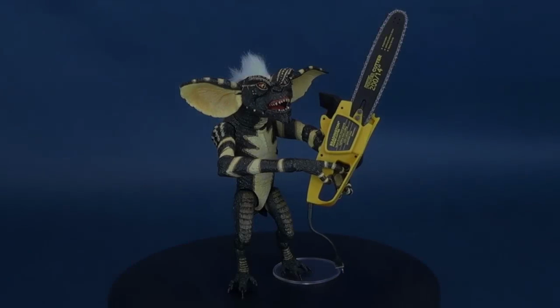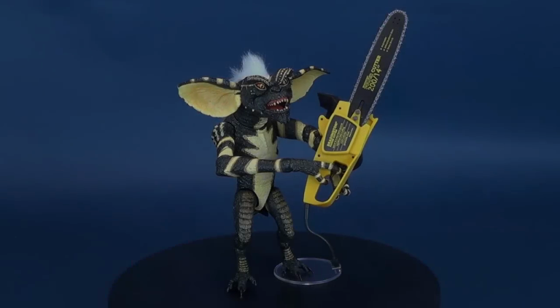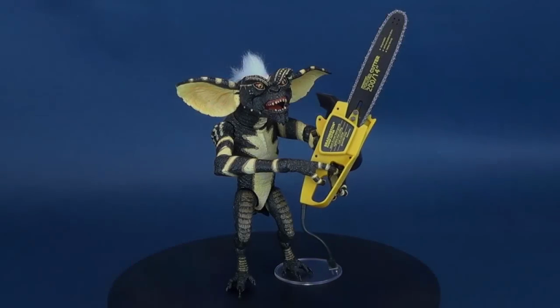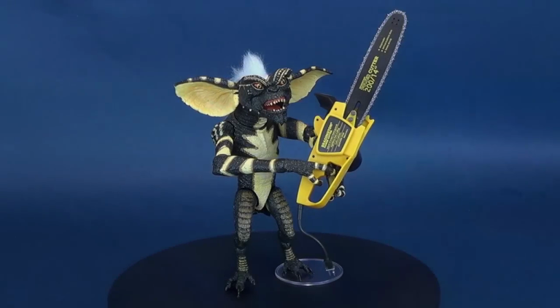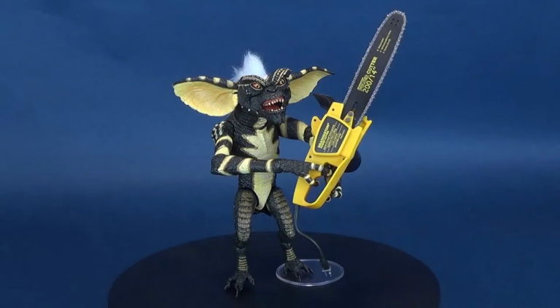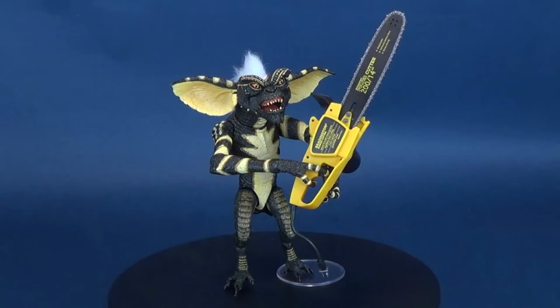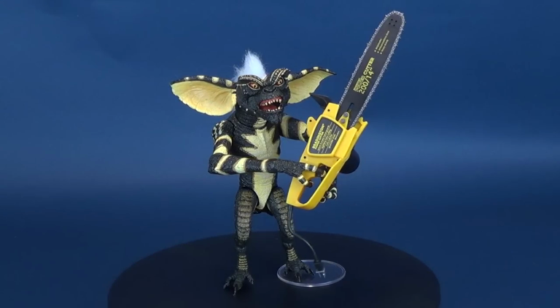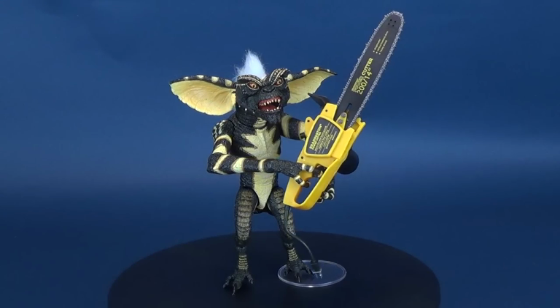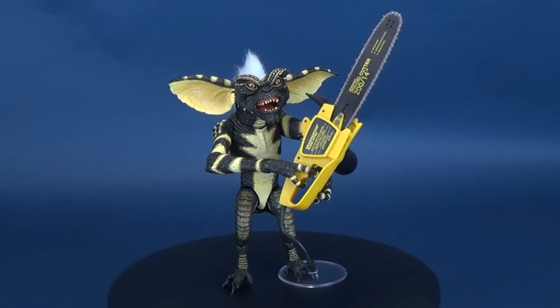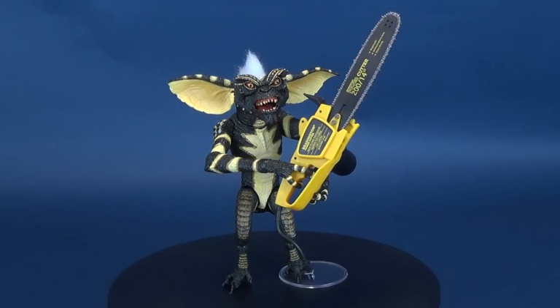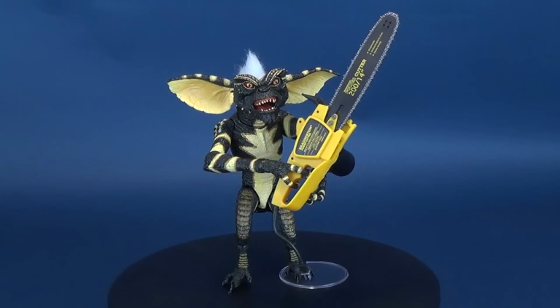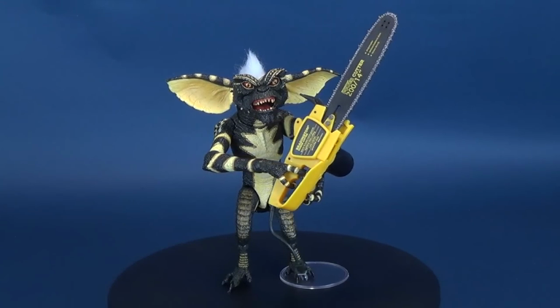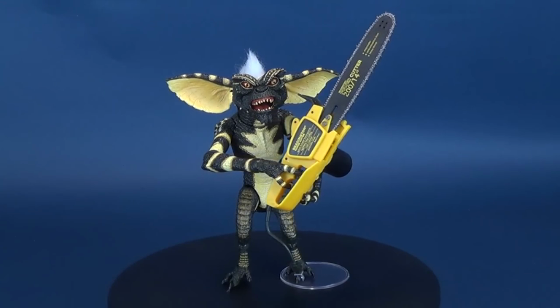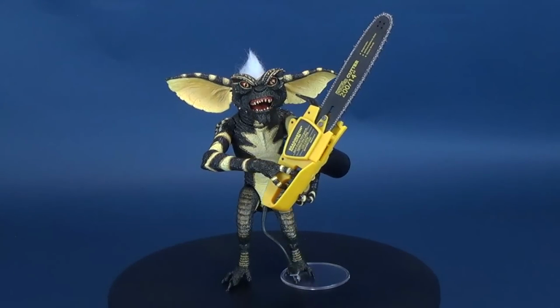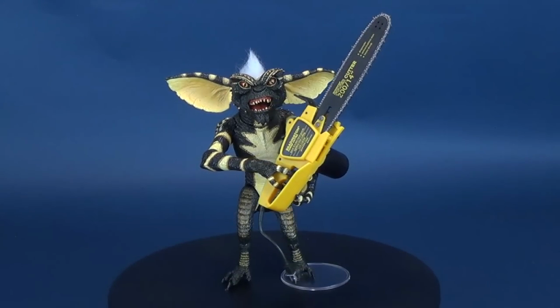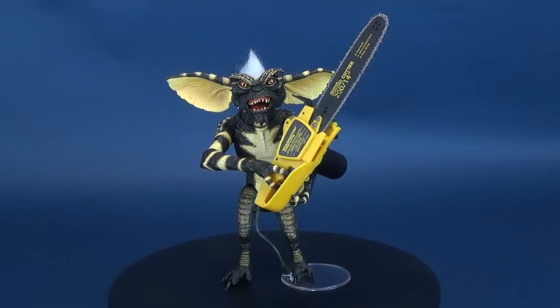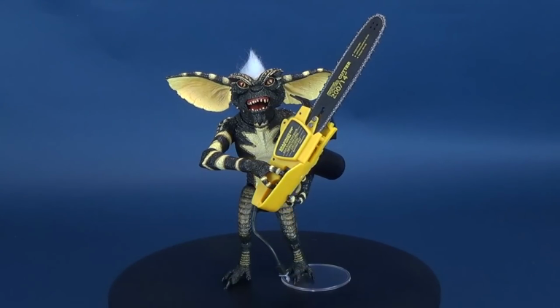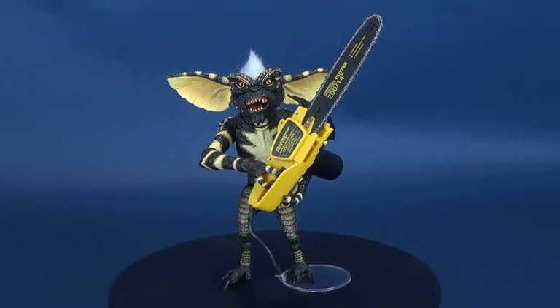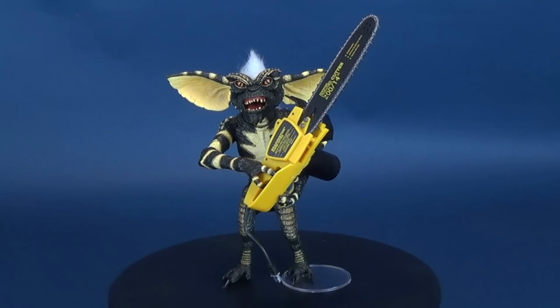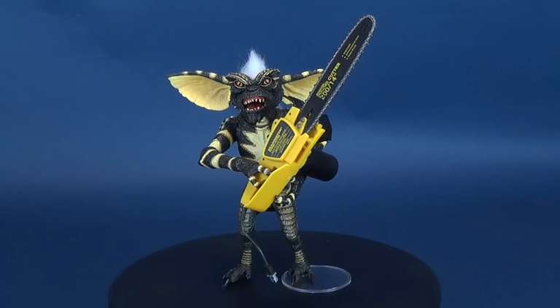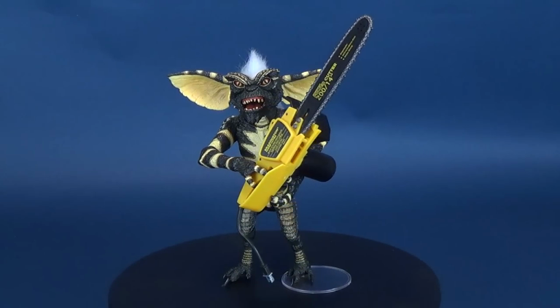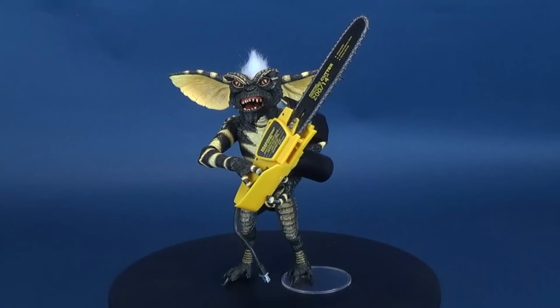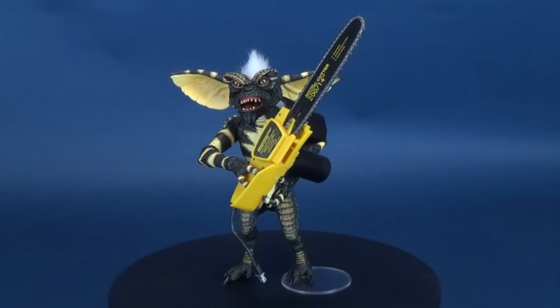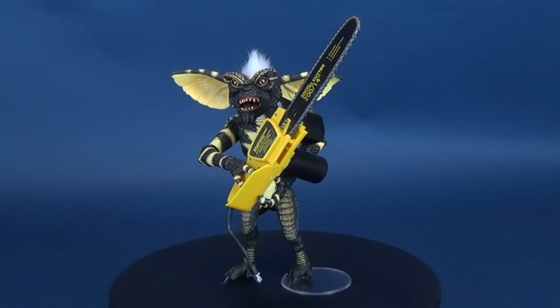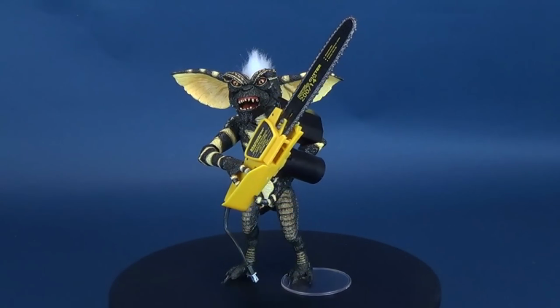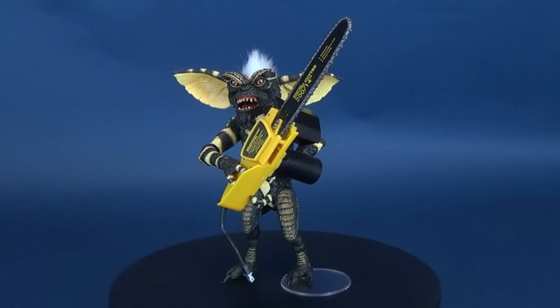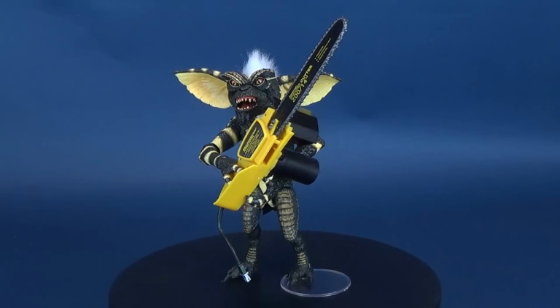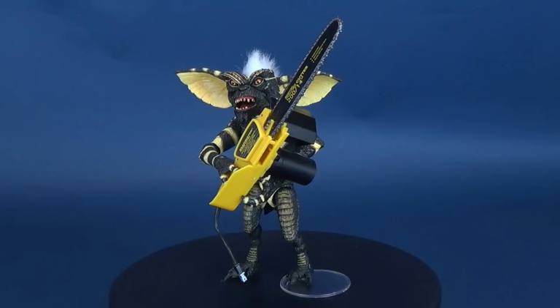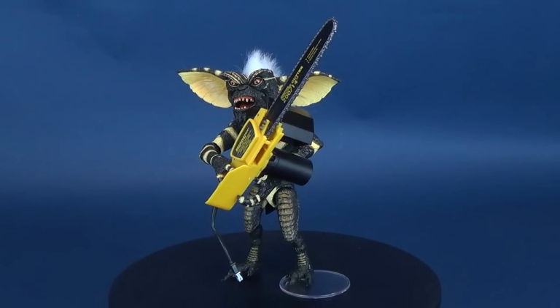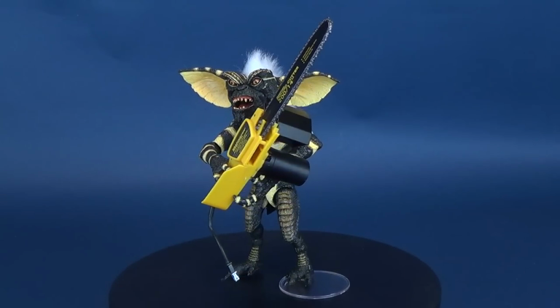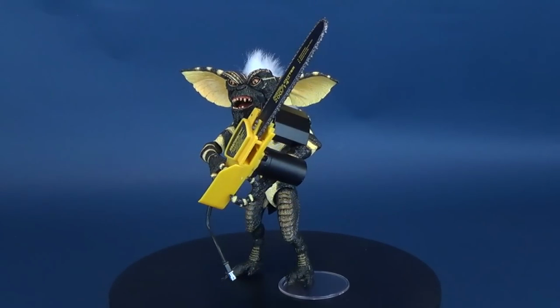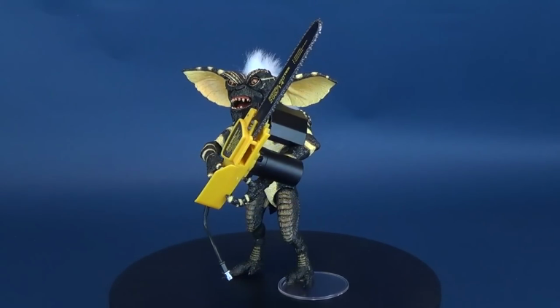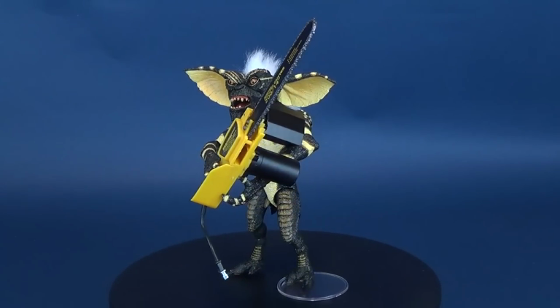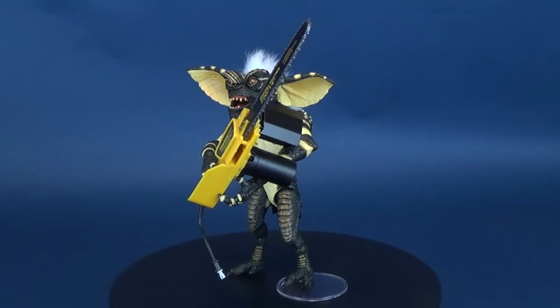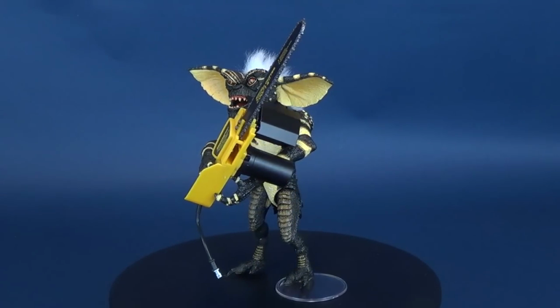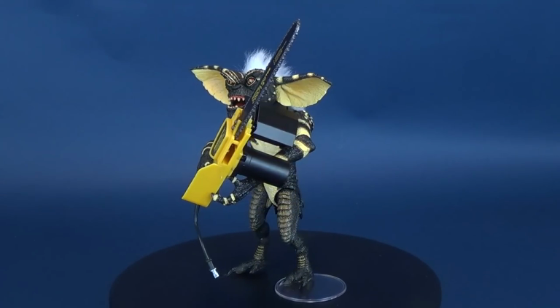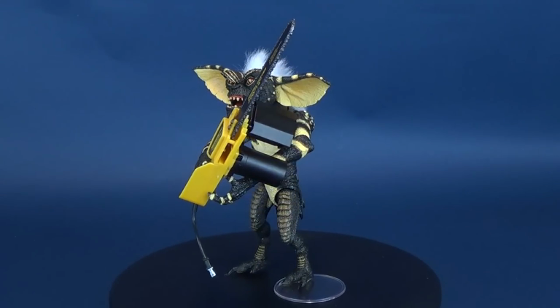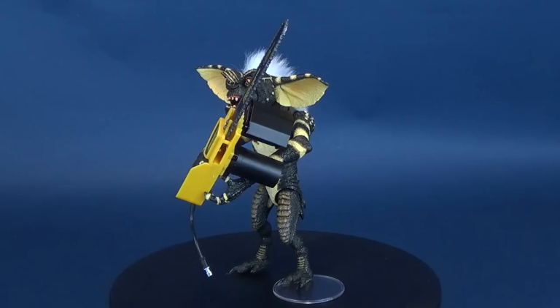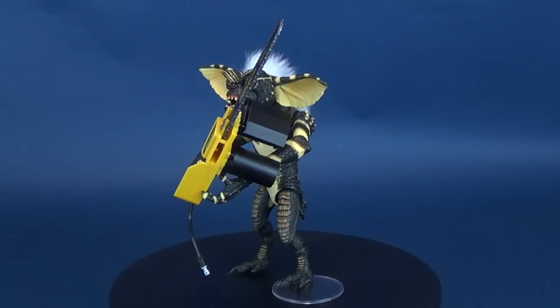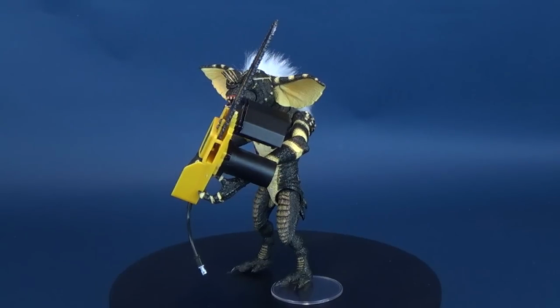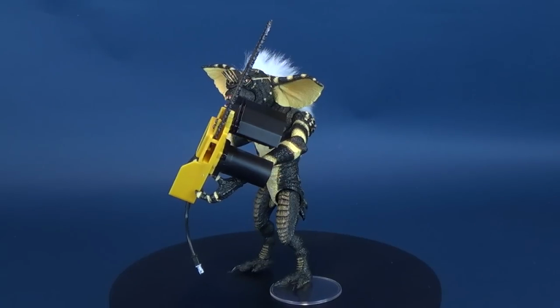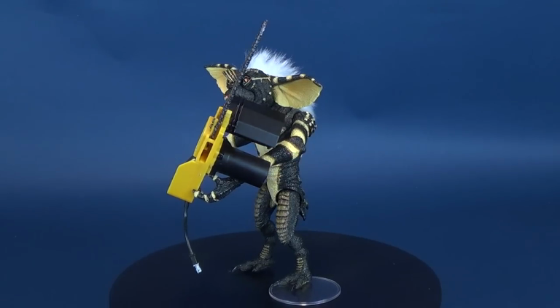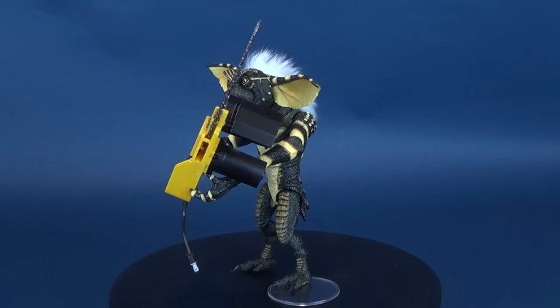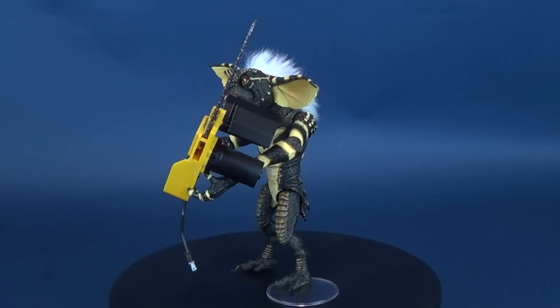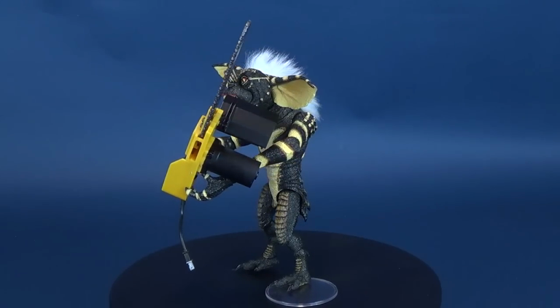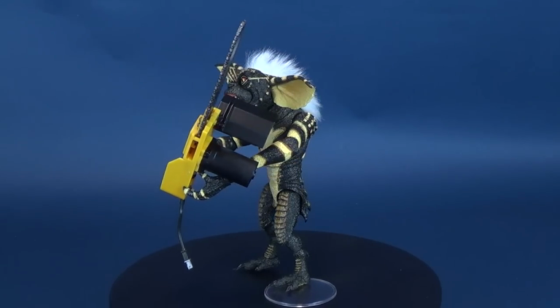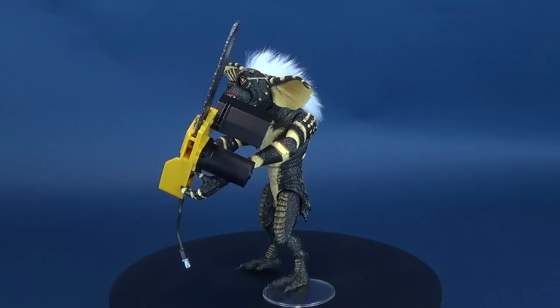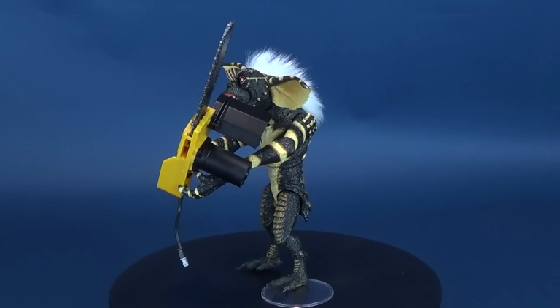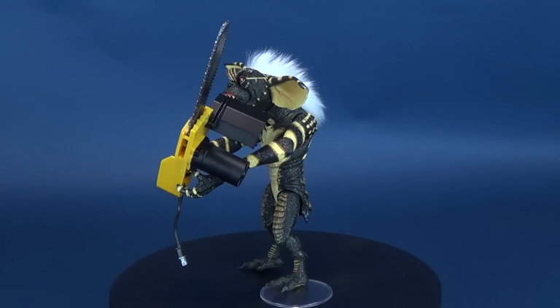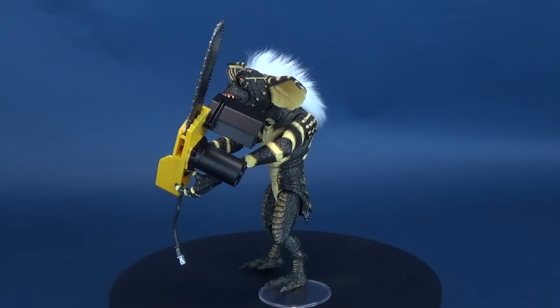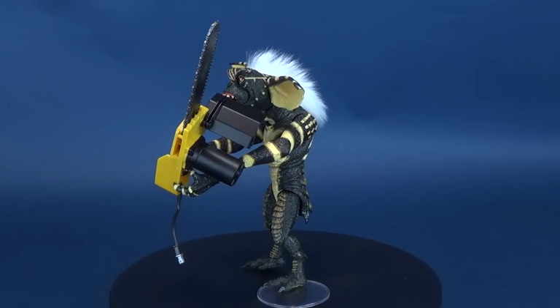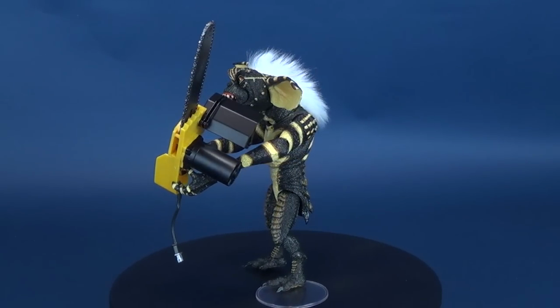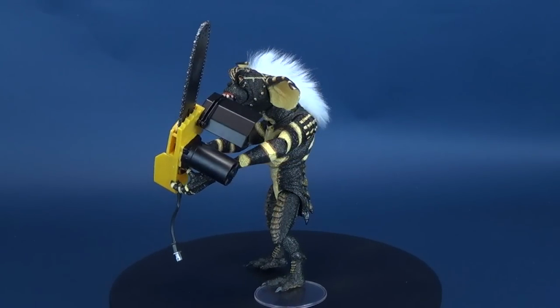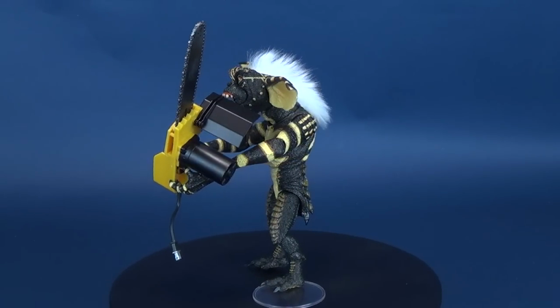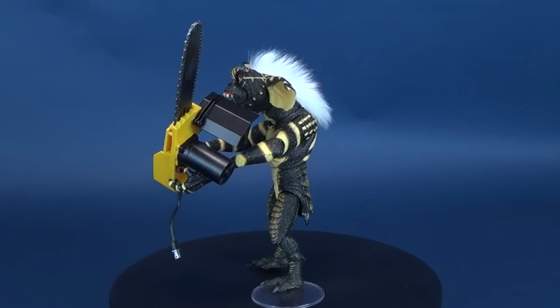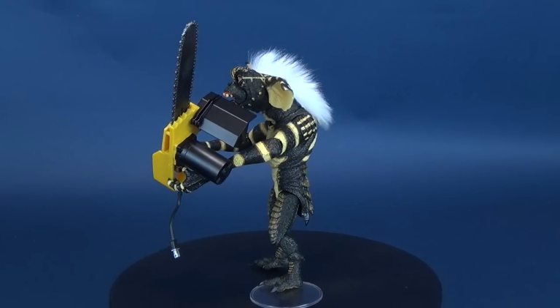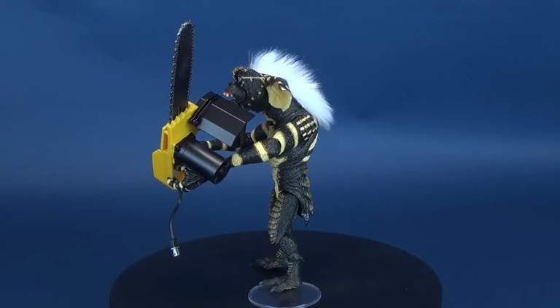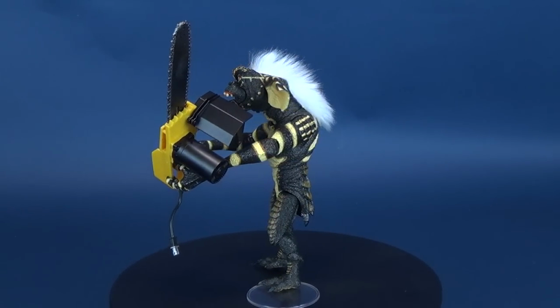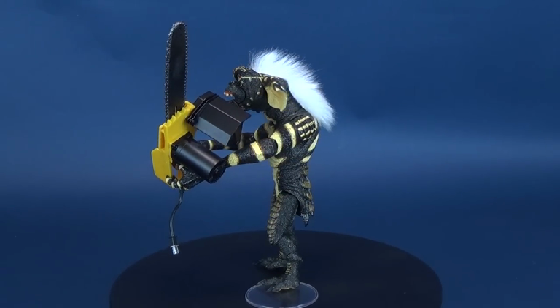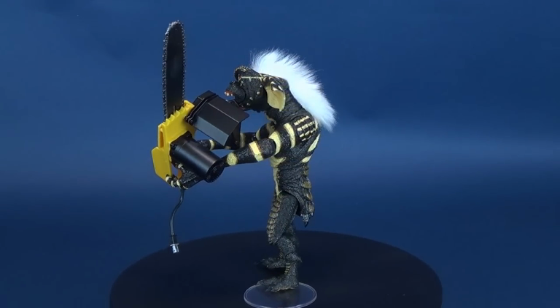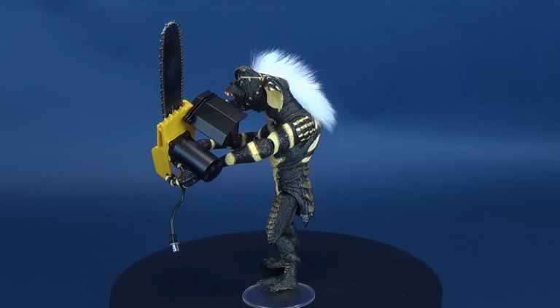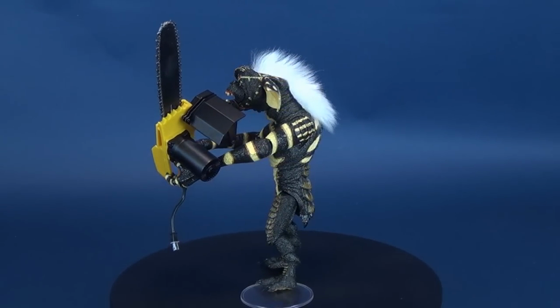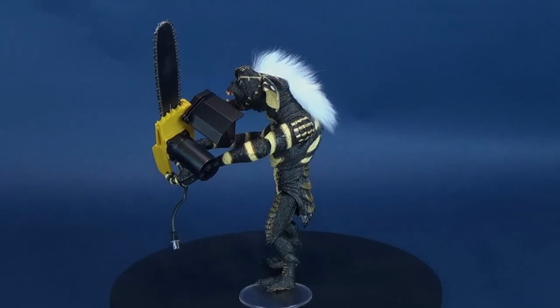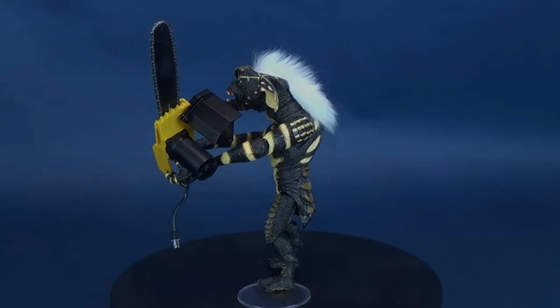Look, that one's got a cute little stripe on its head. Here's a look at the new NECA toys, Gremlins. This is Ultimate Stripe.